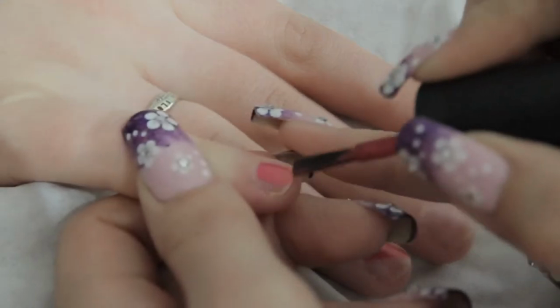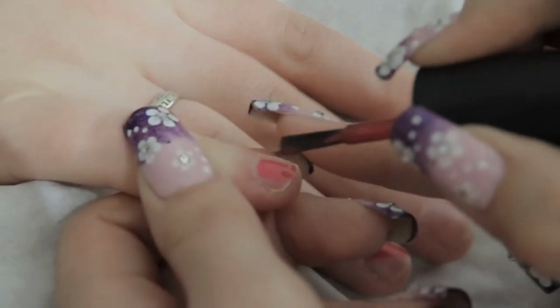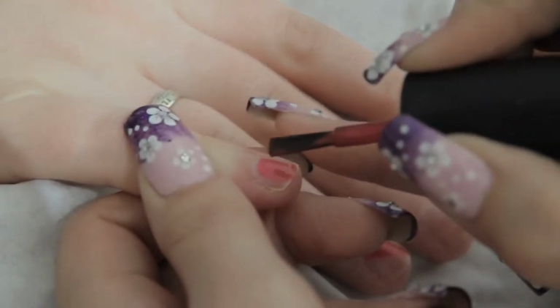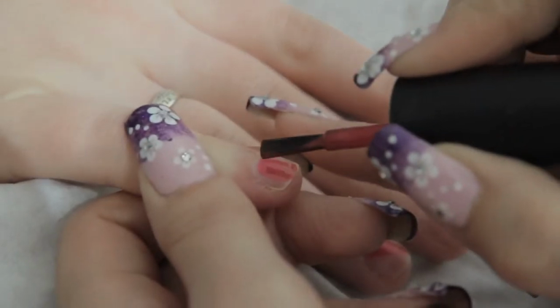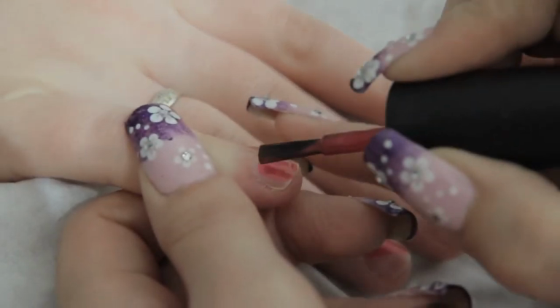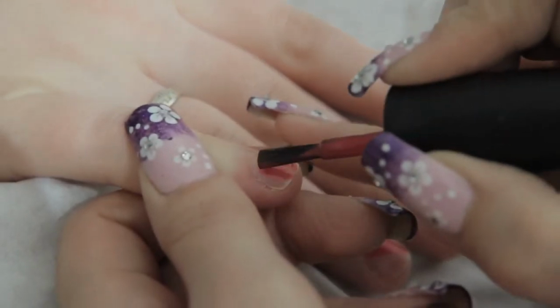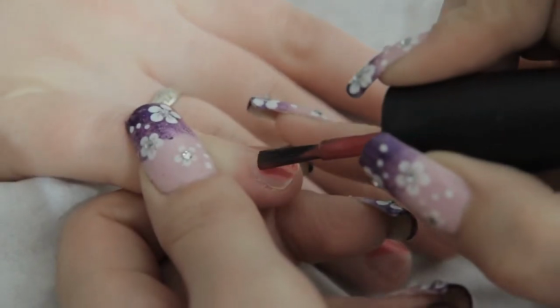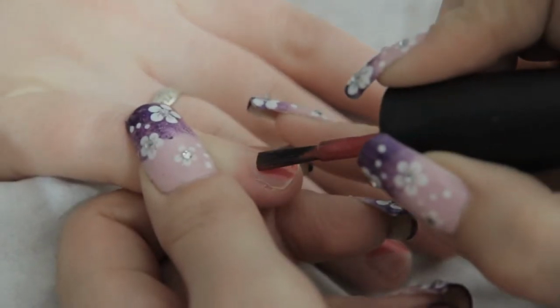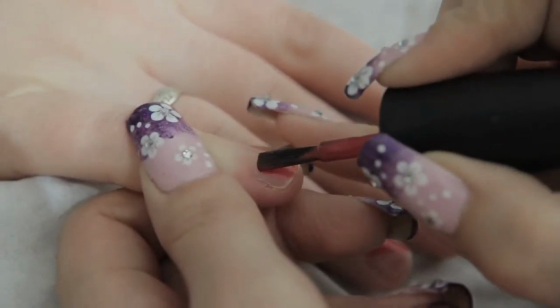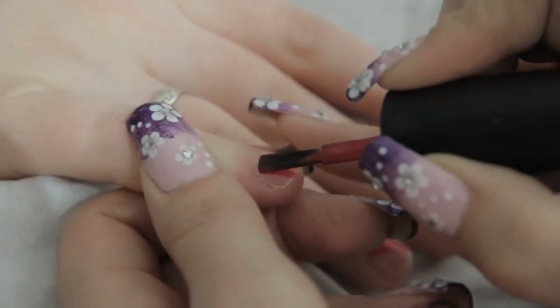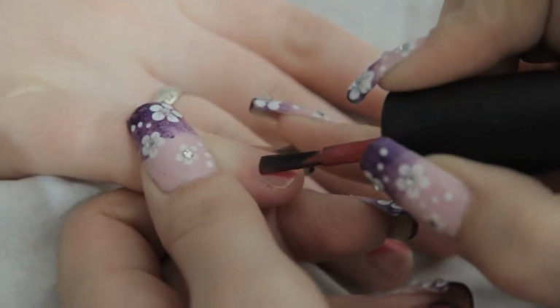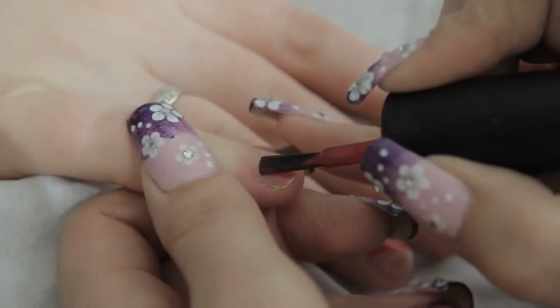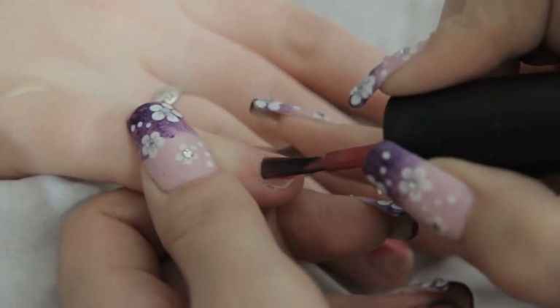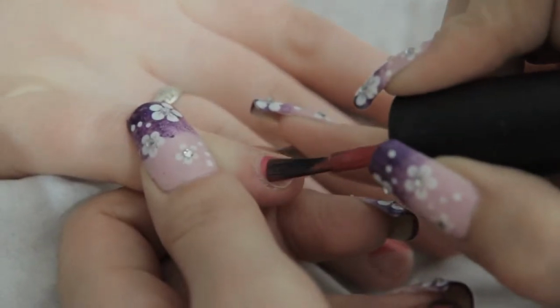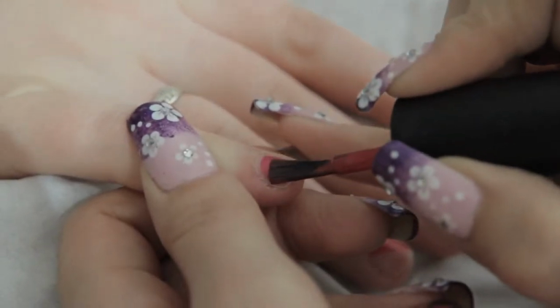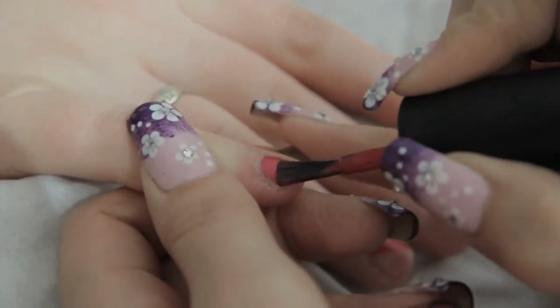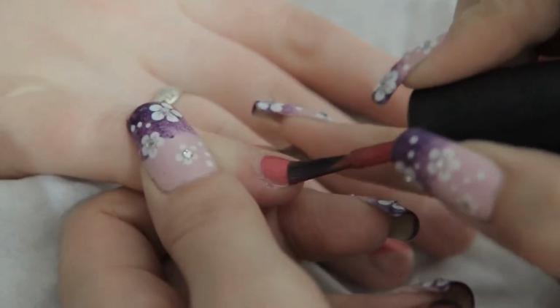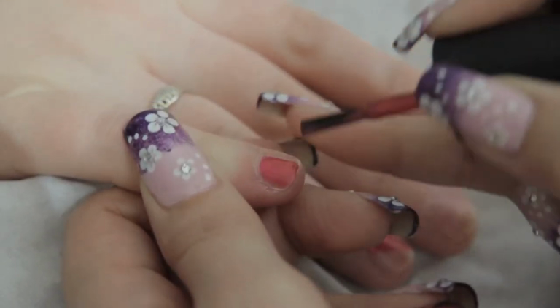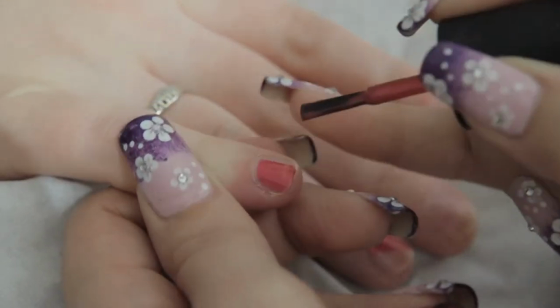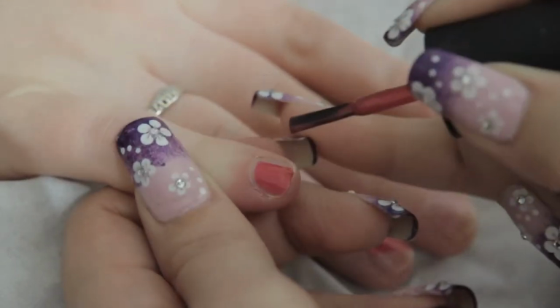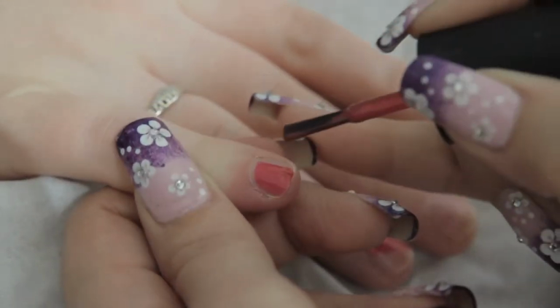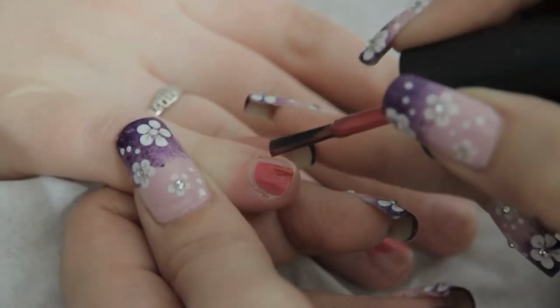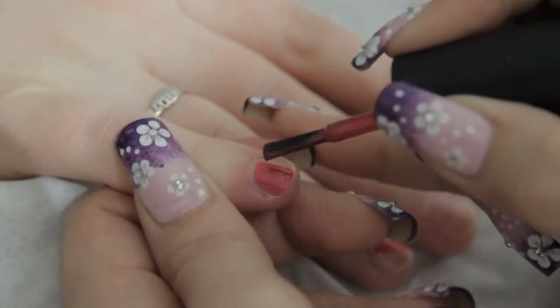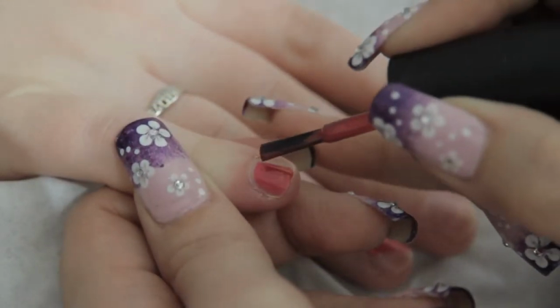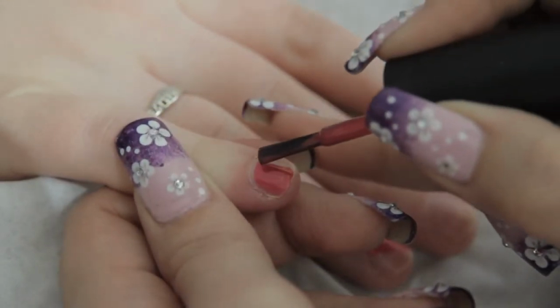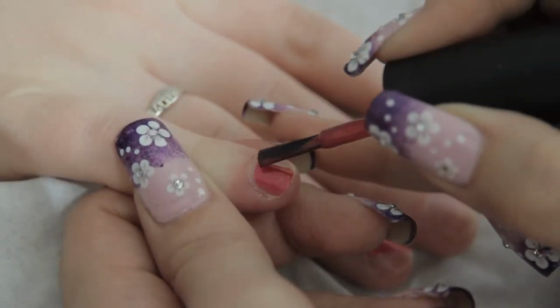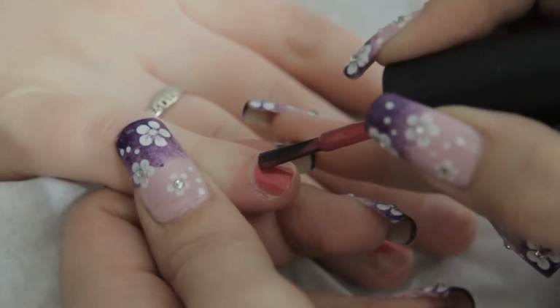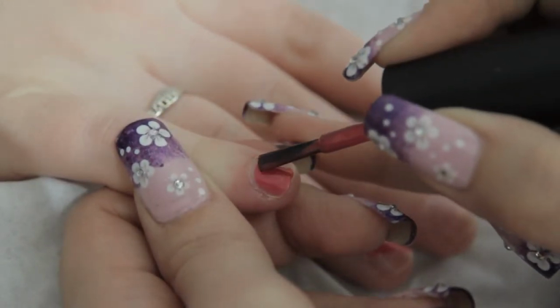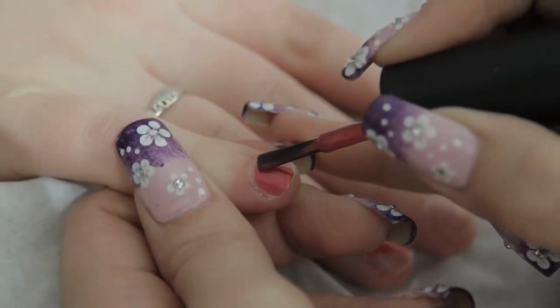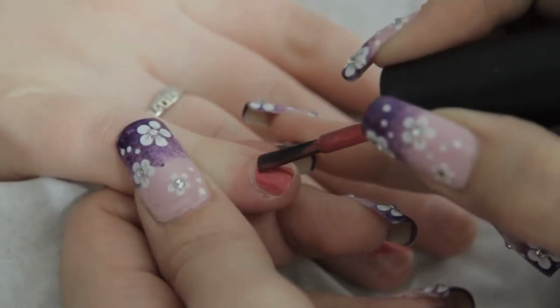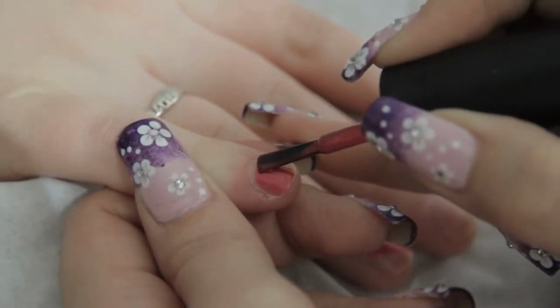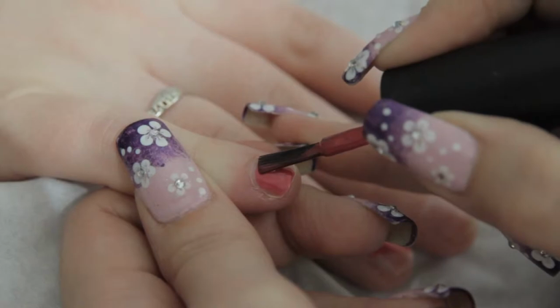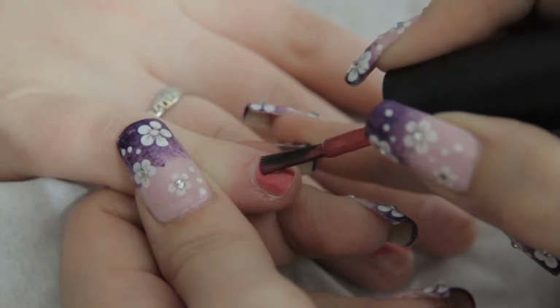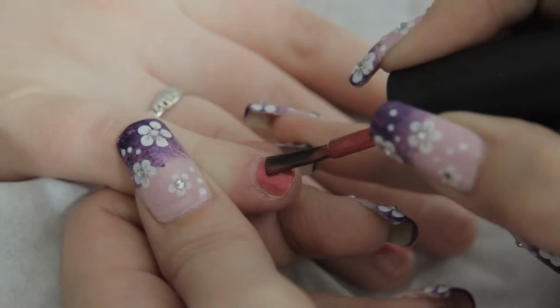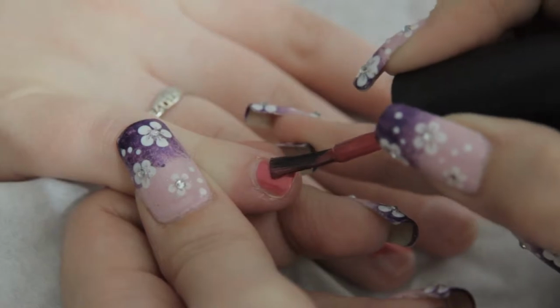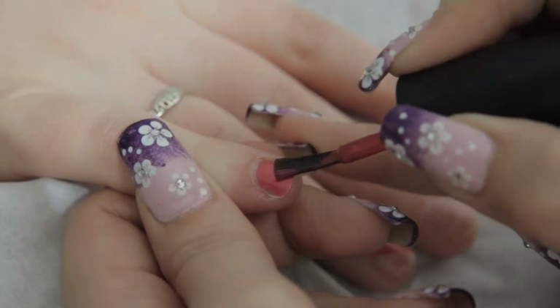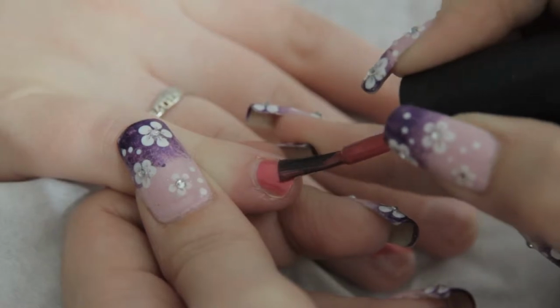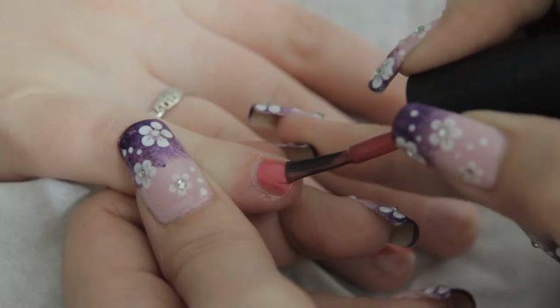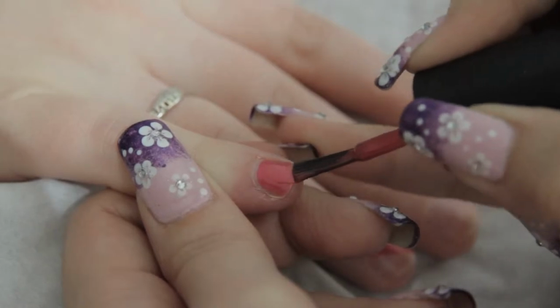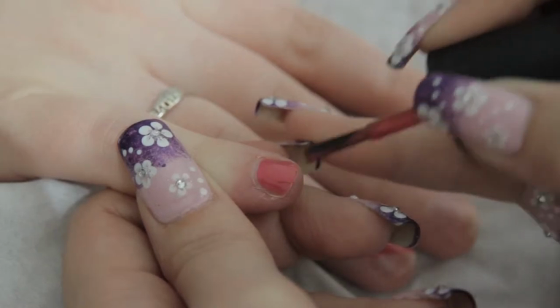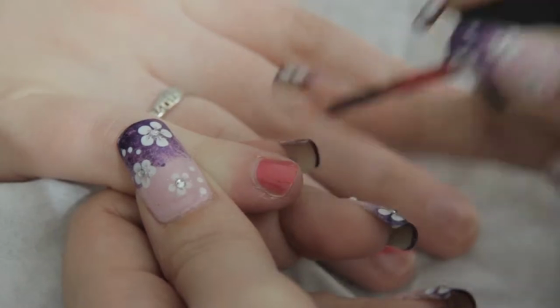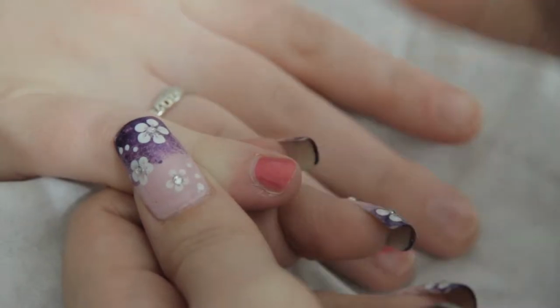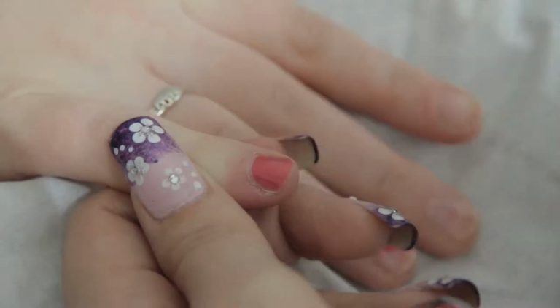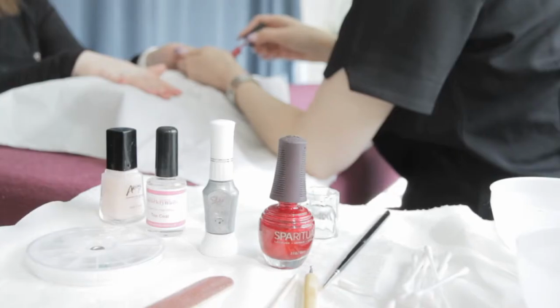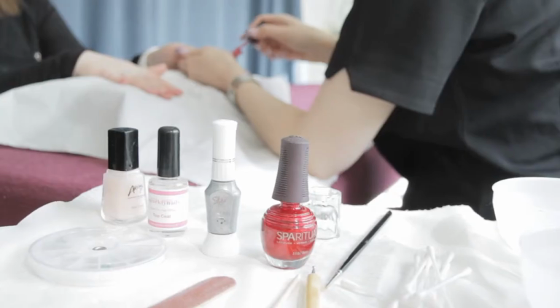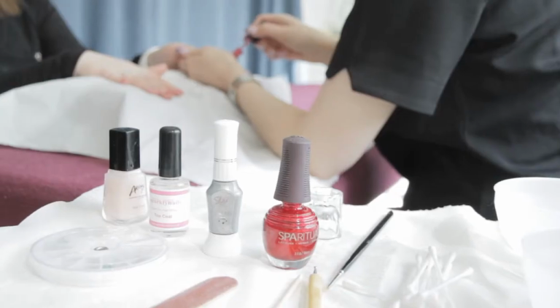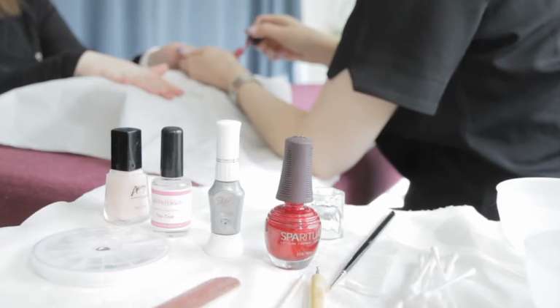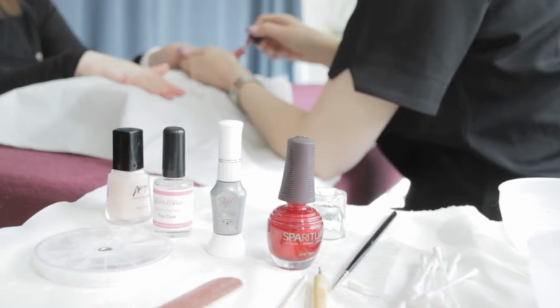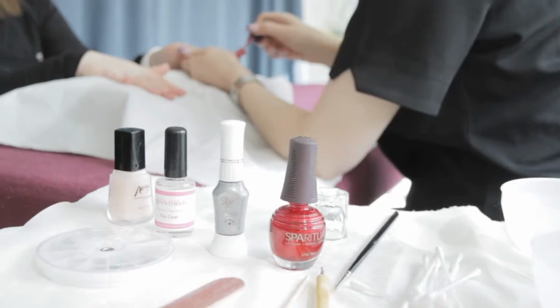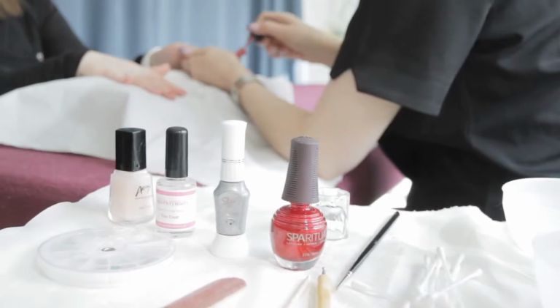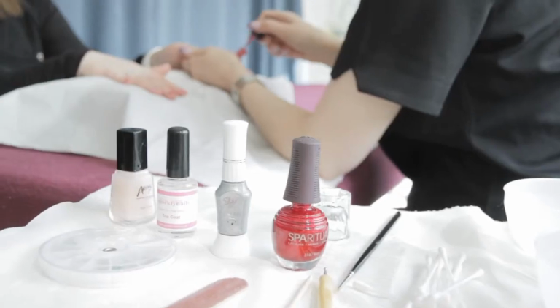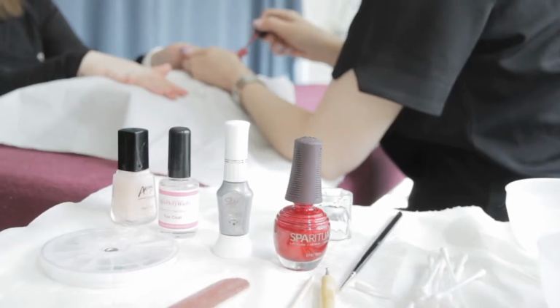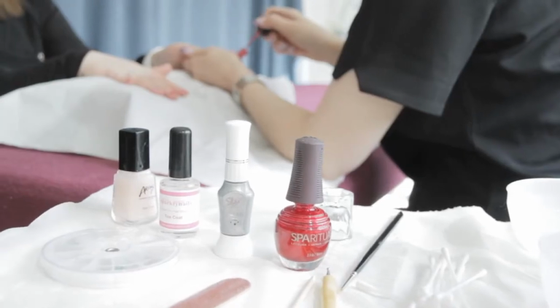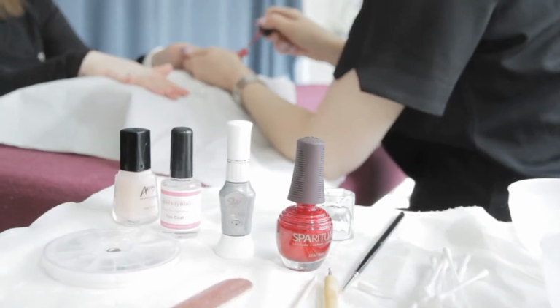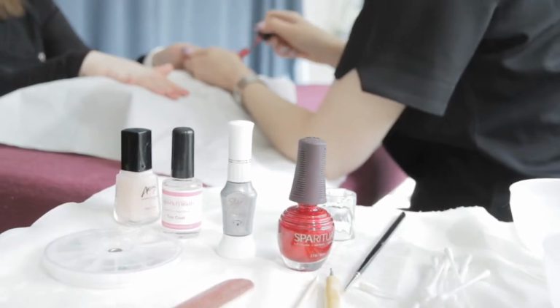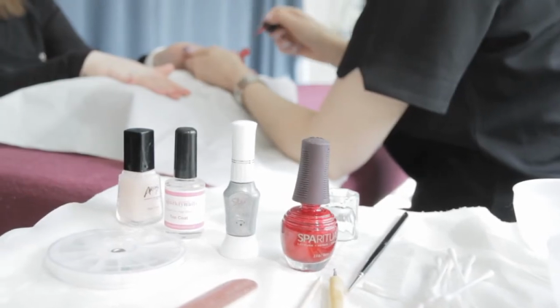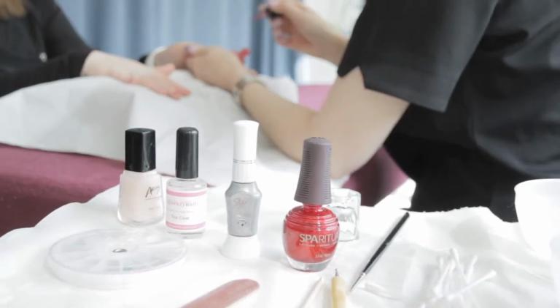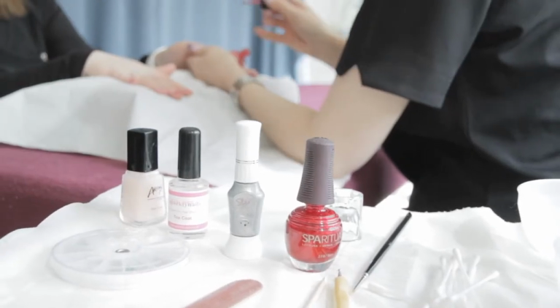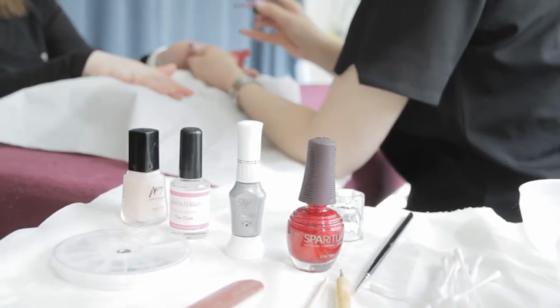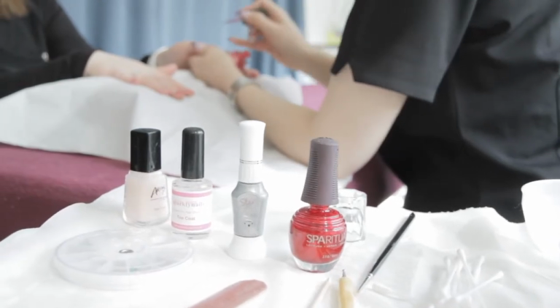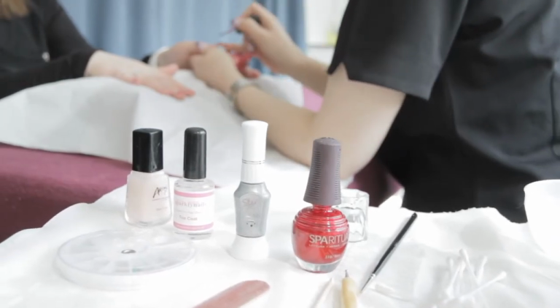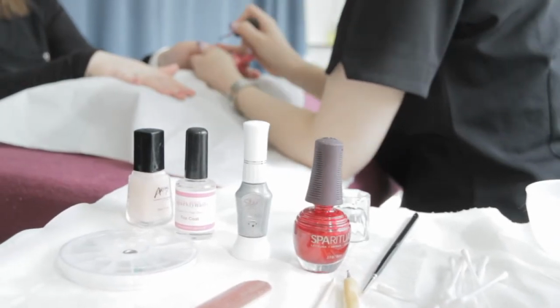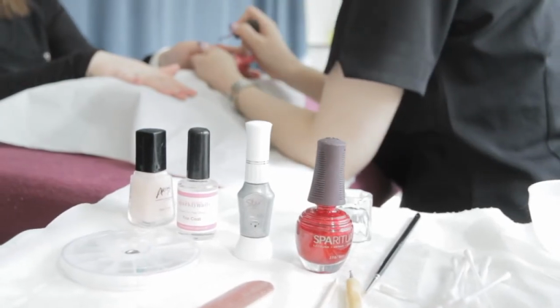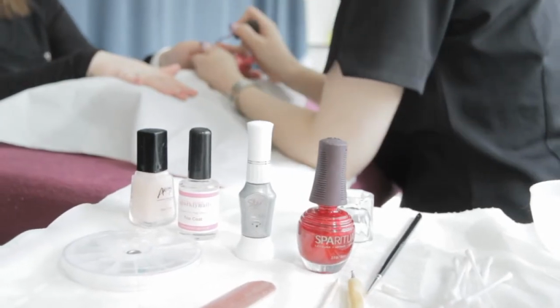Whilst you're waiting for the polish to dry on the ring fingers, apply your first coat of nail polish to the rest of the nails.